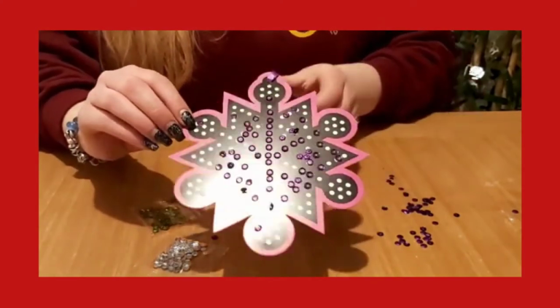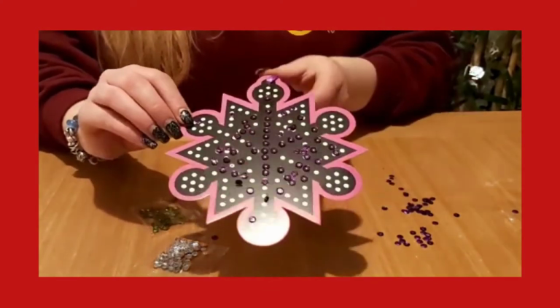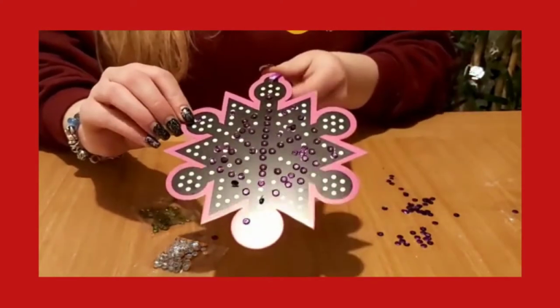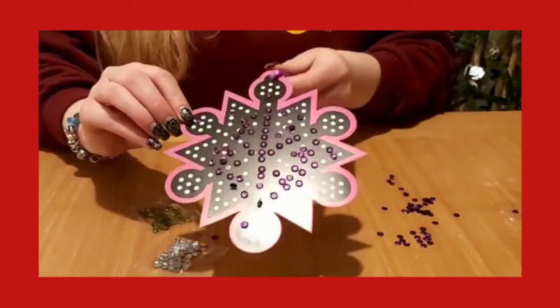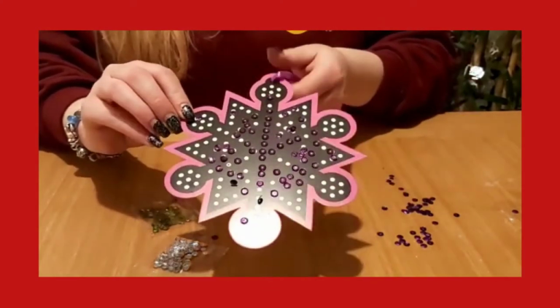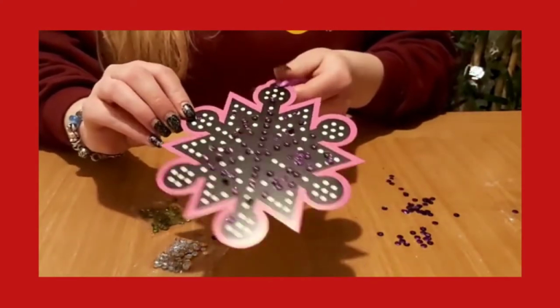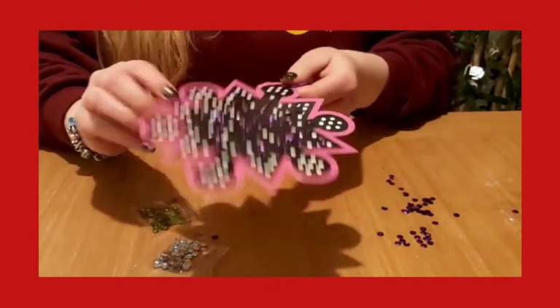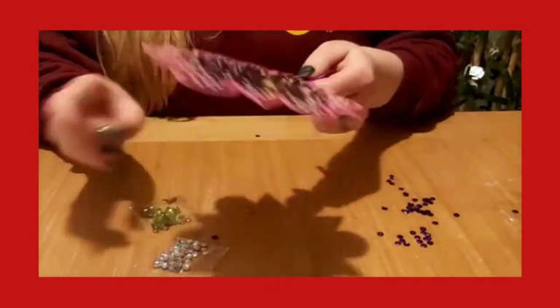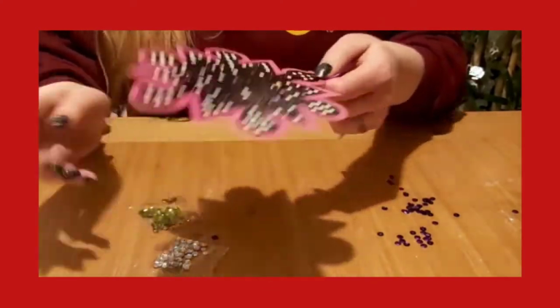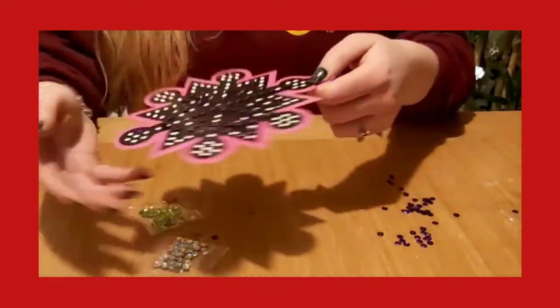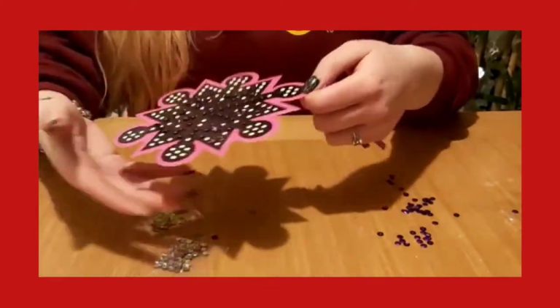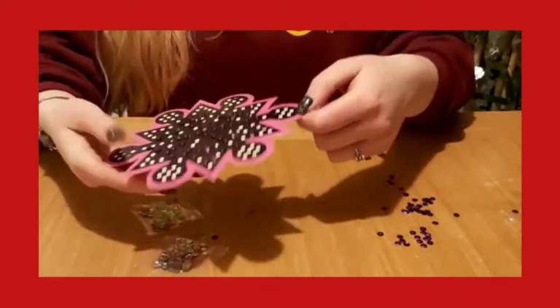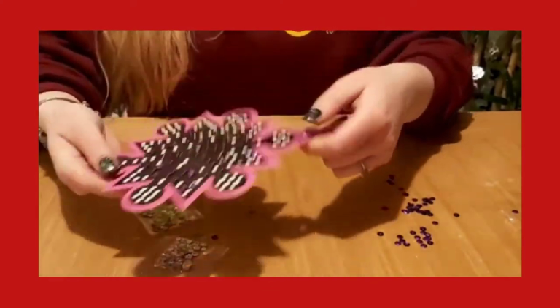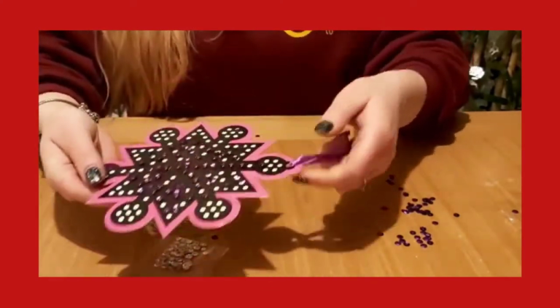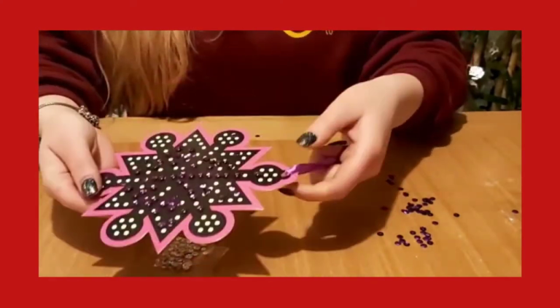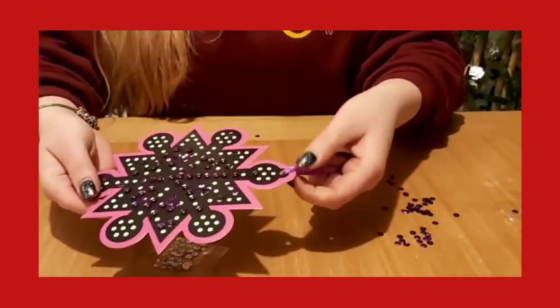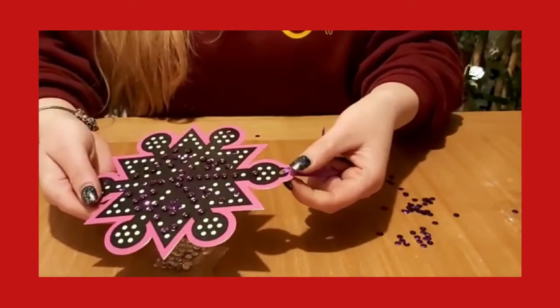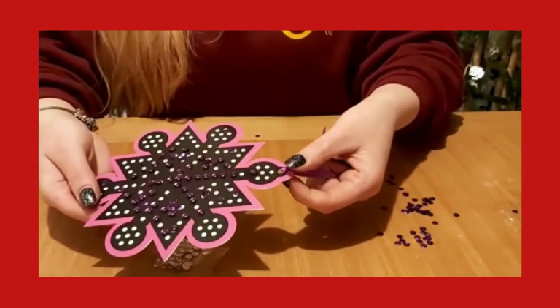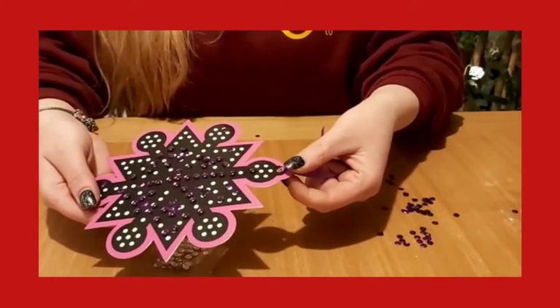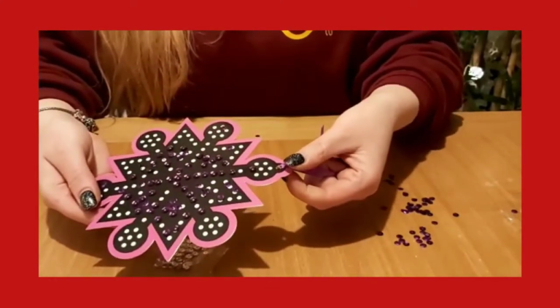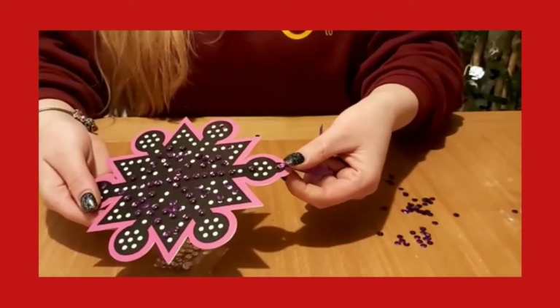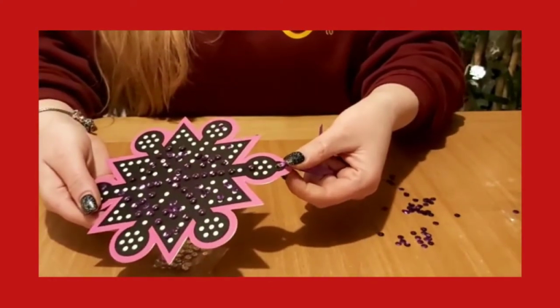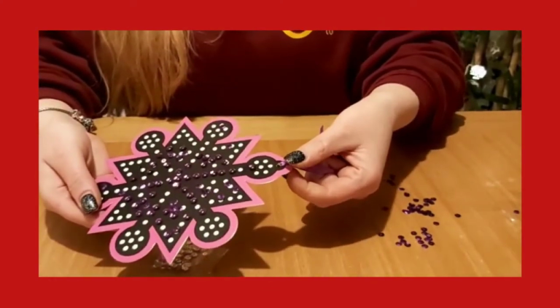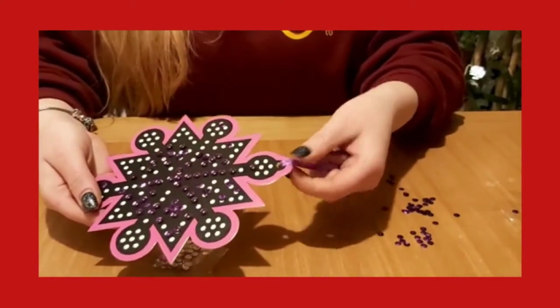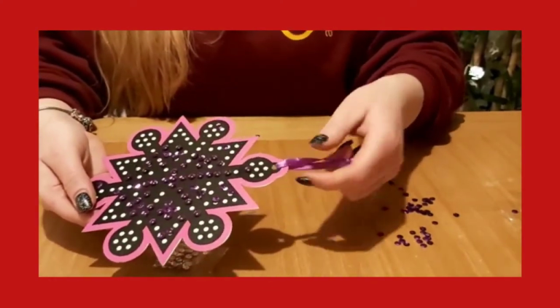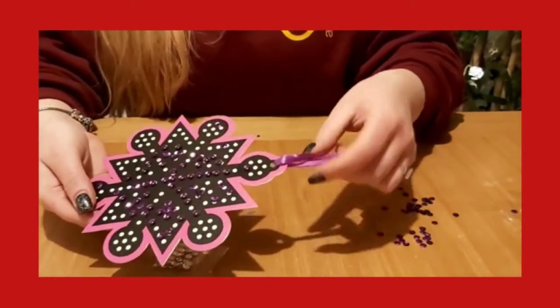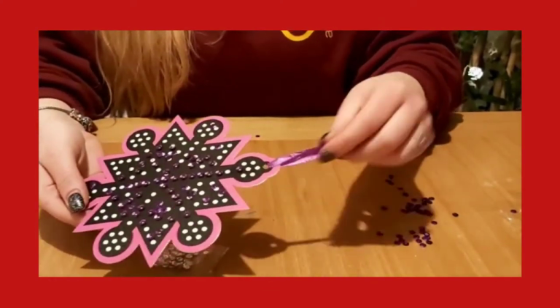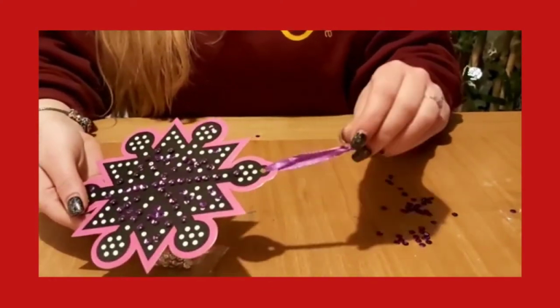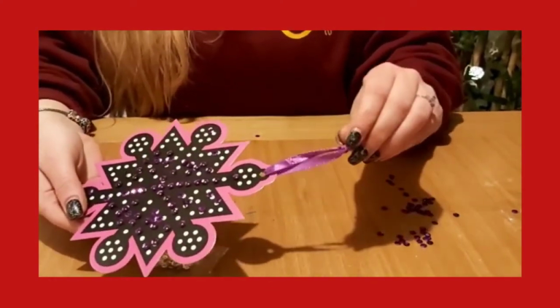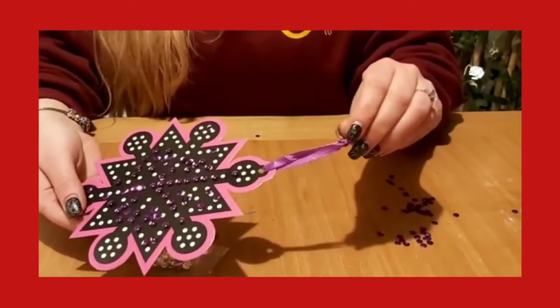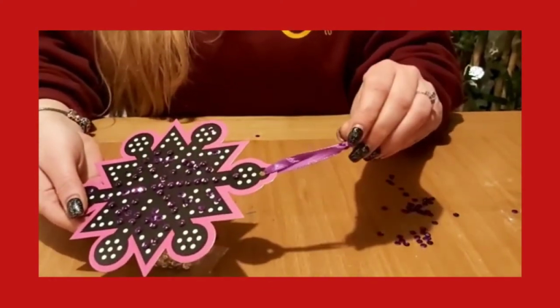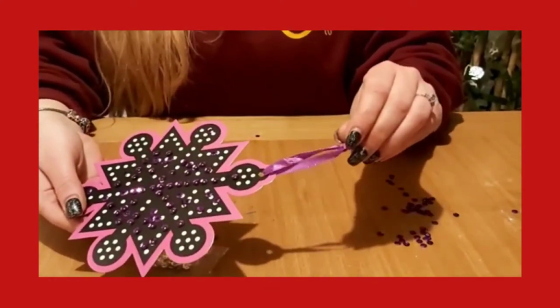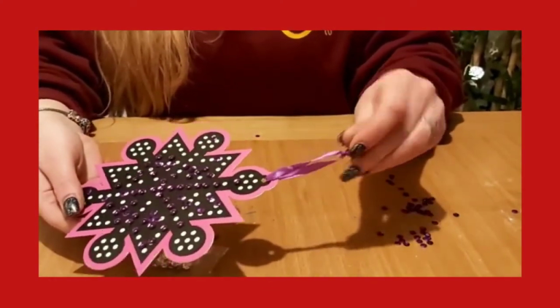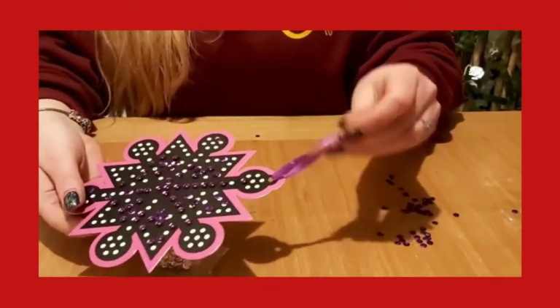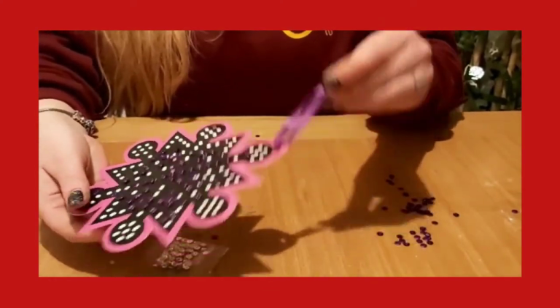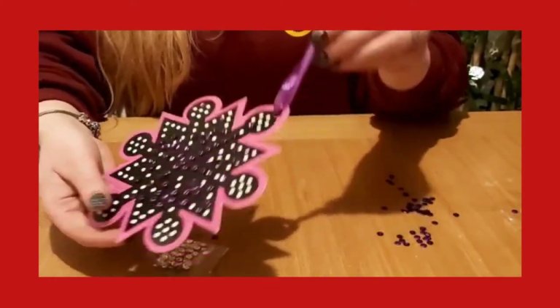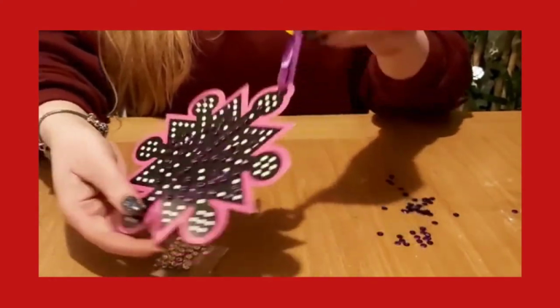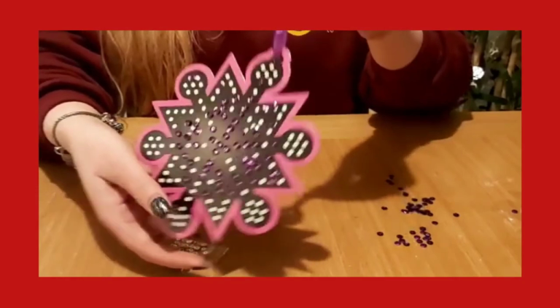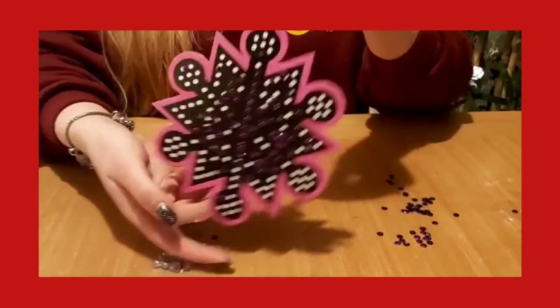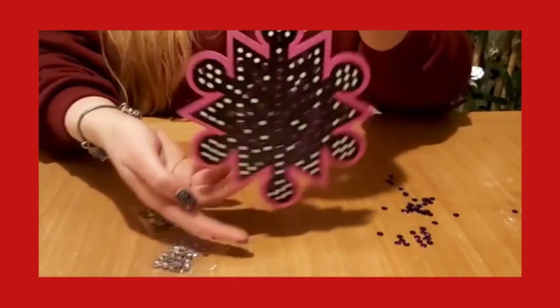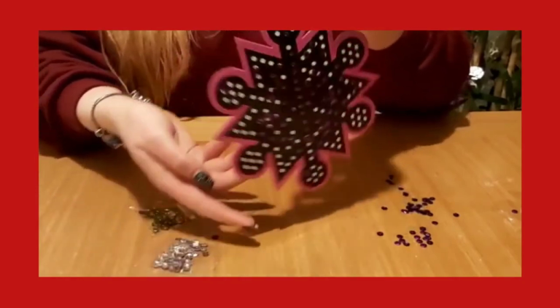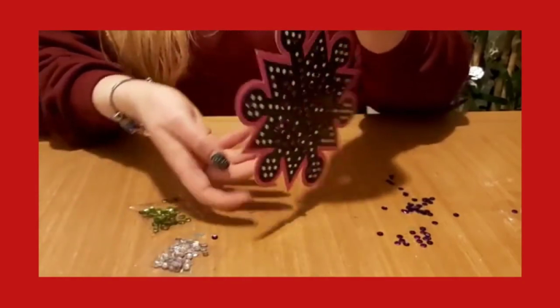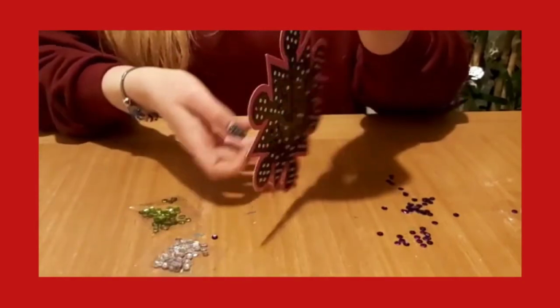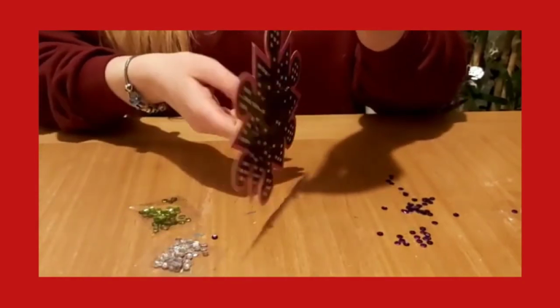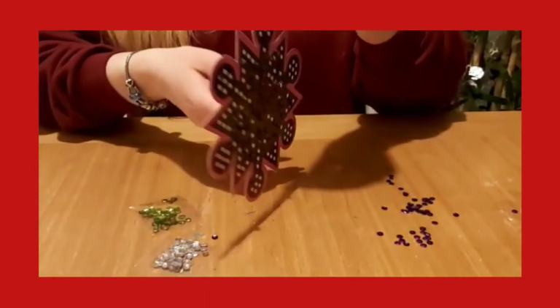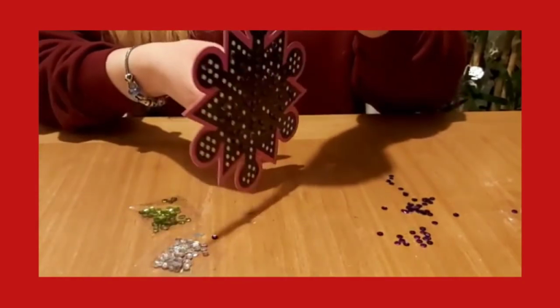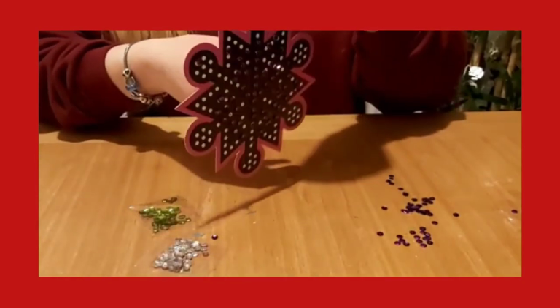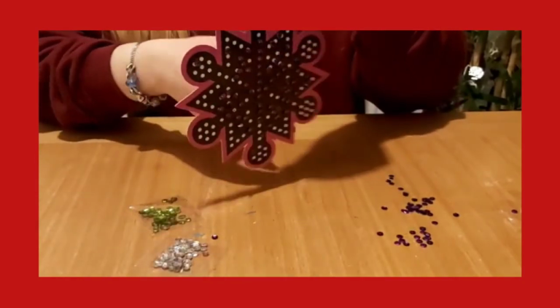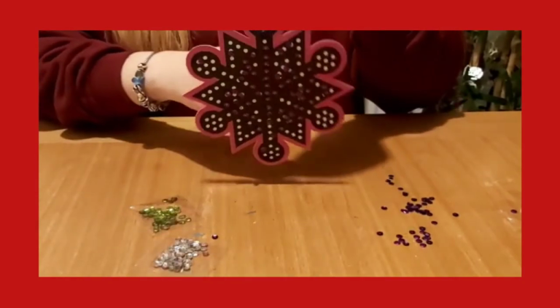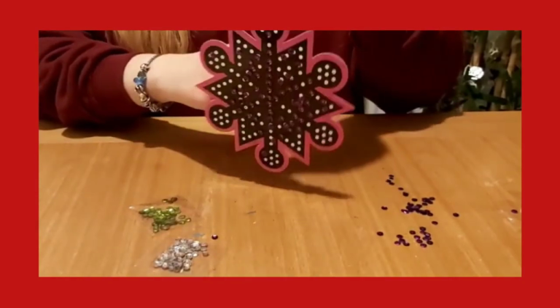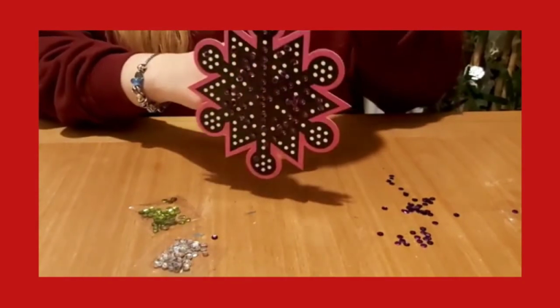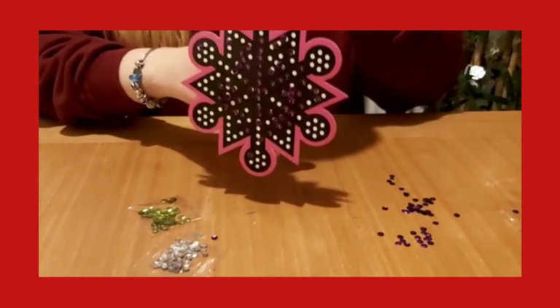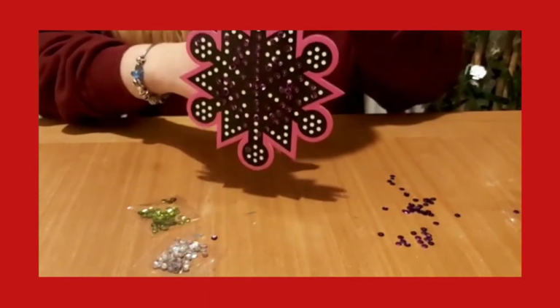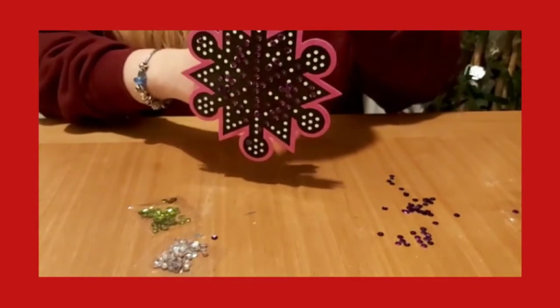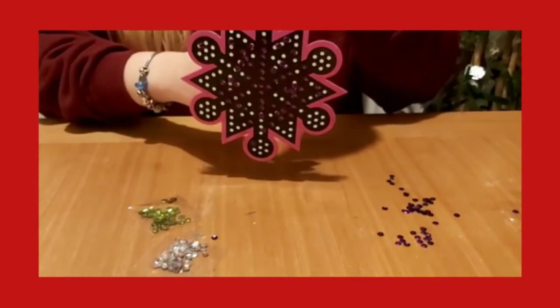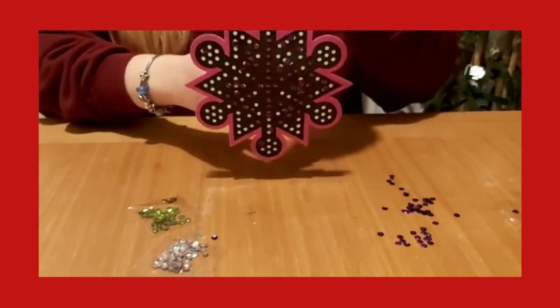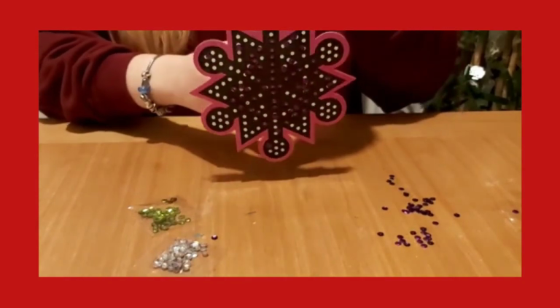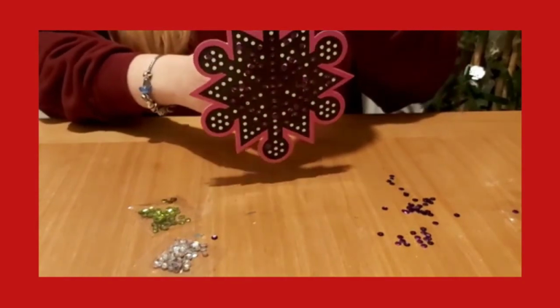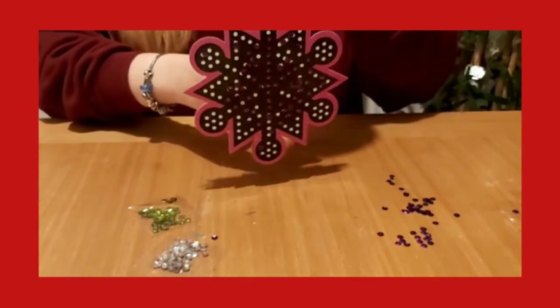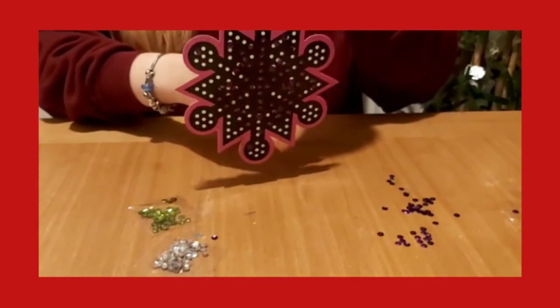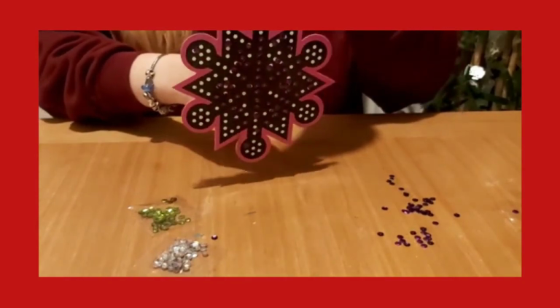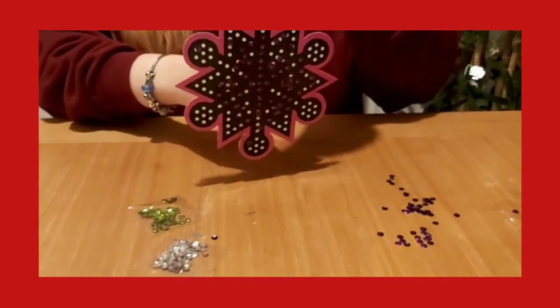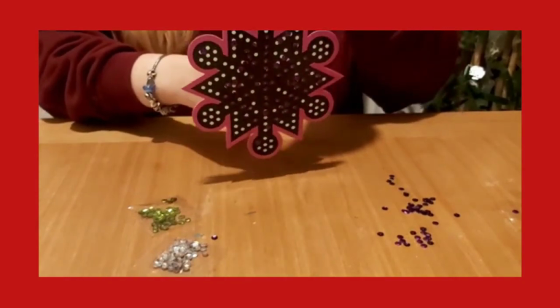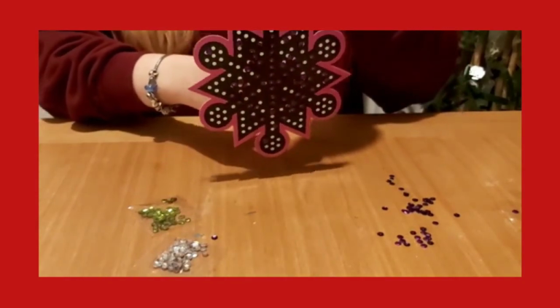Once you've finished that, there's a wee hole at the top with a string, and you put the string through and then you've got a dangling snowflake.